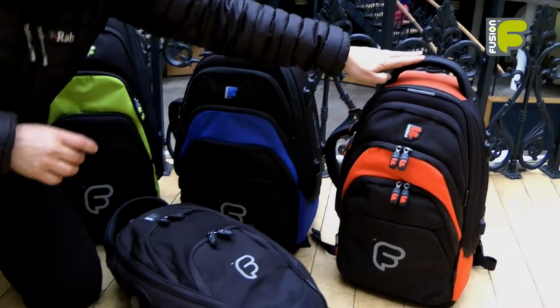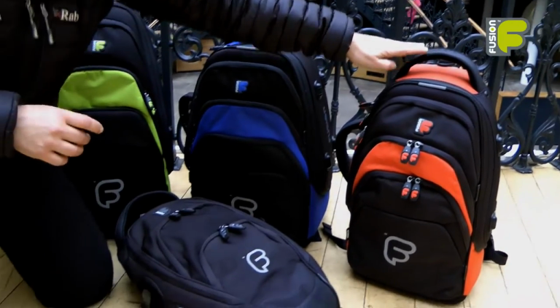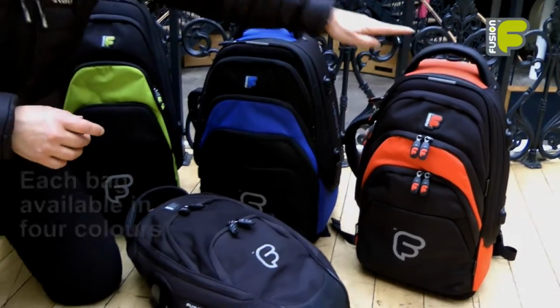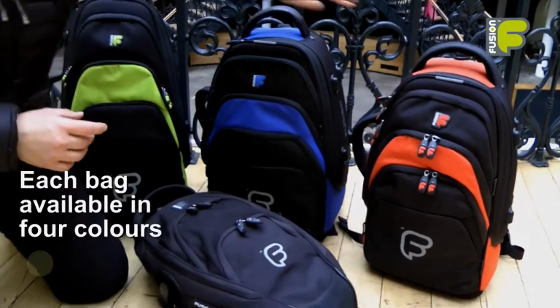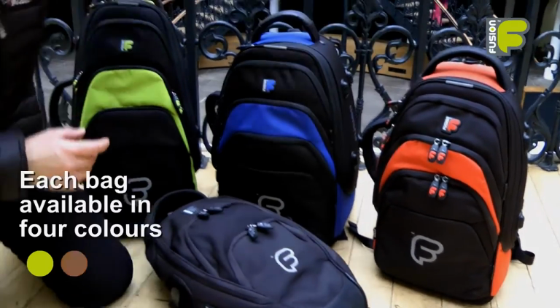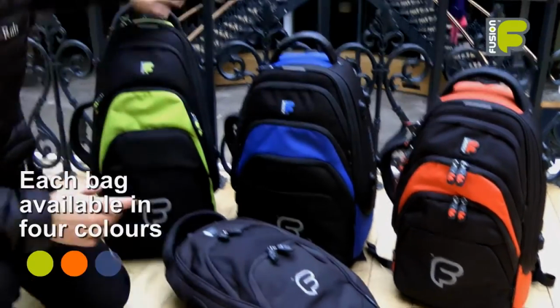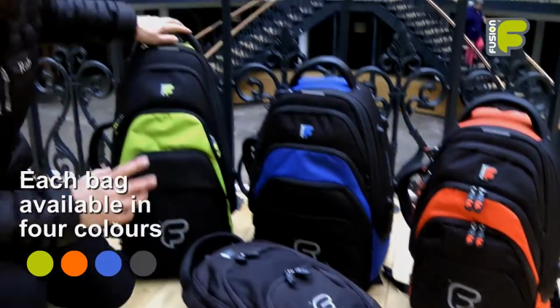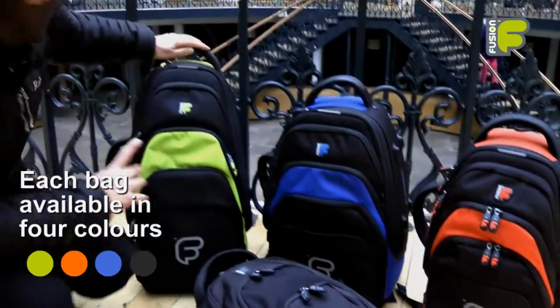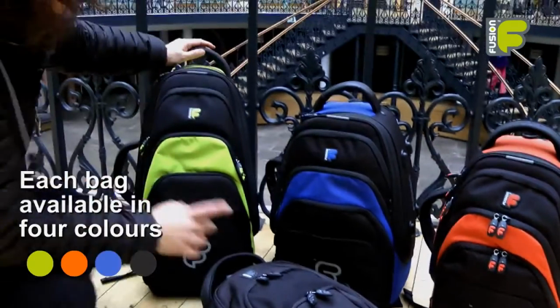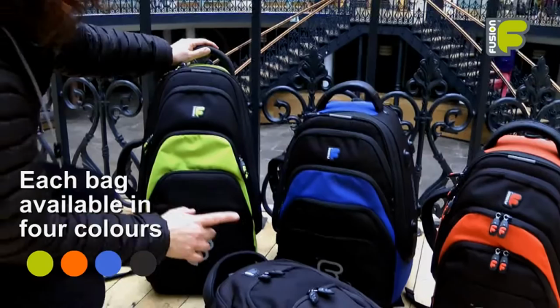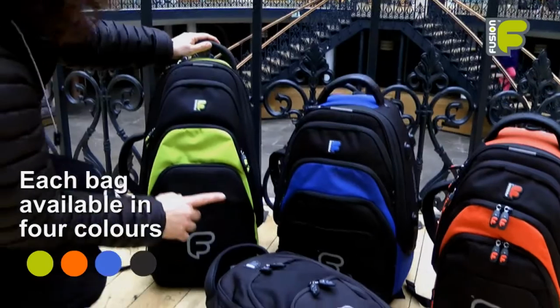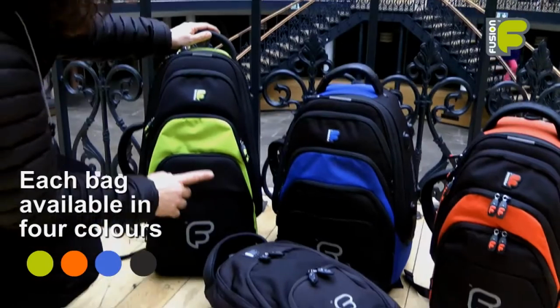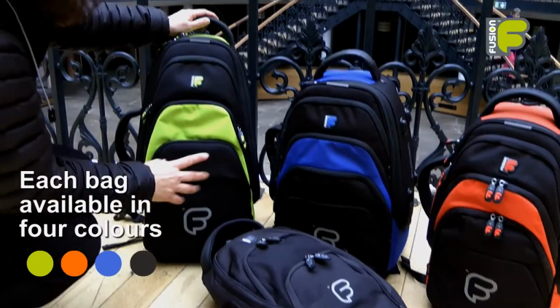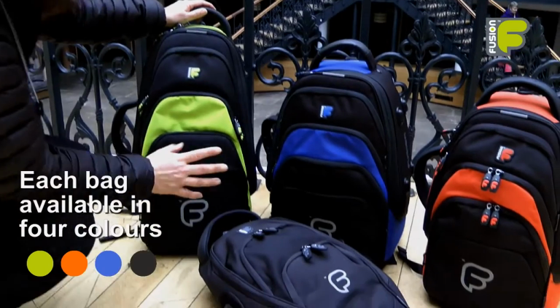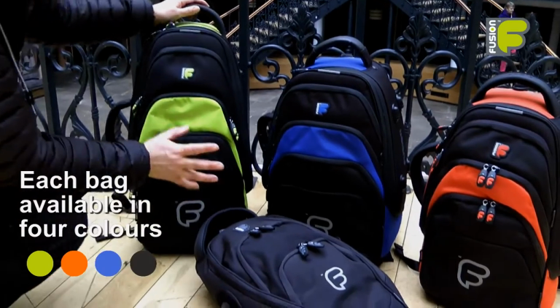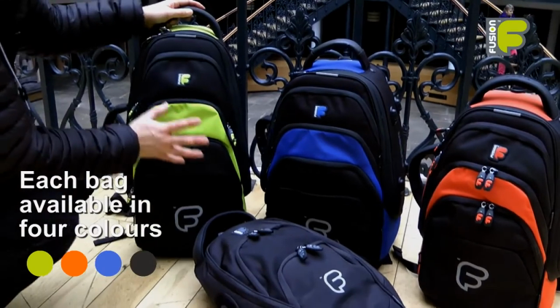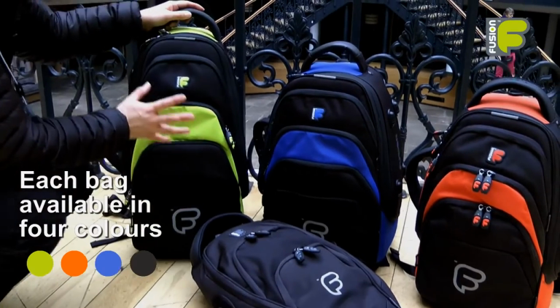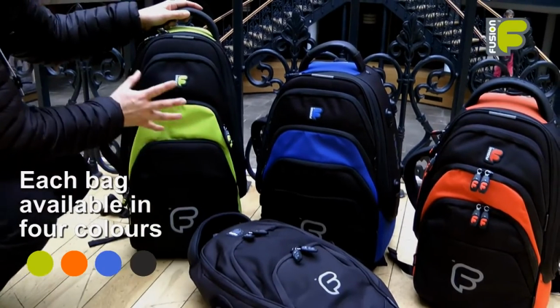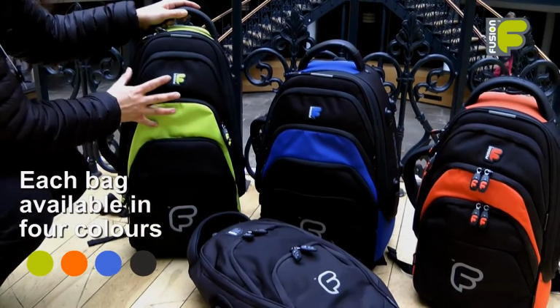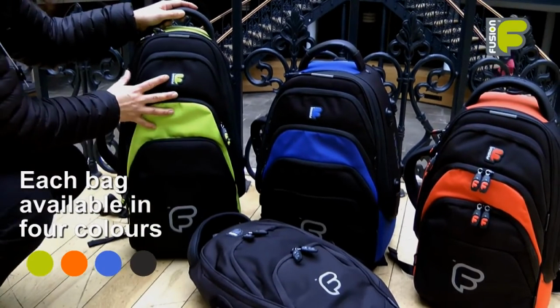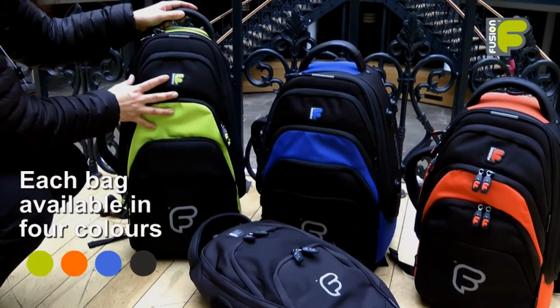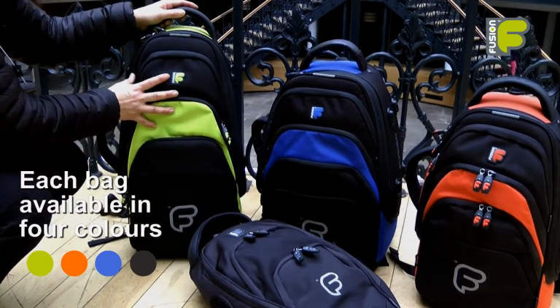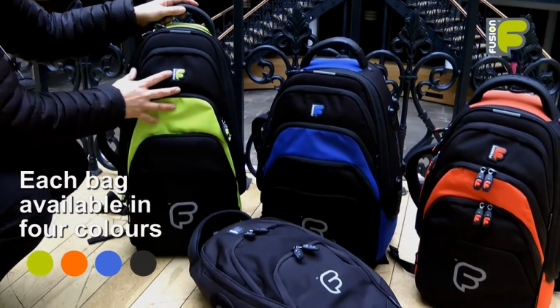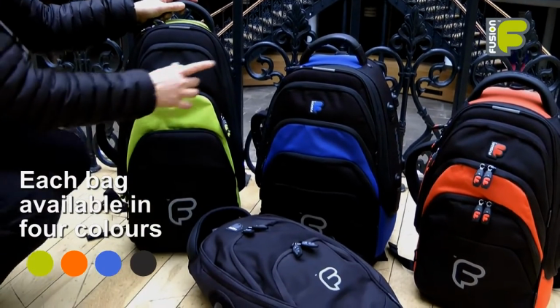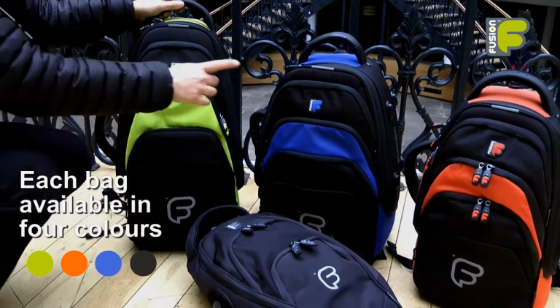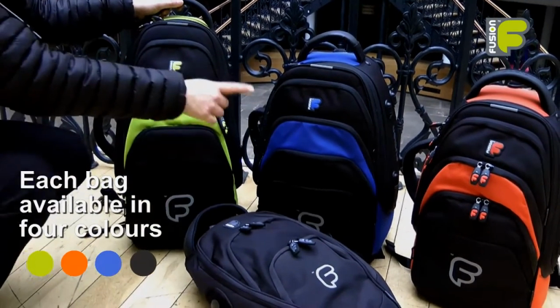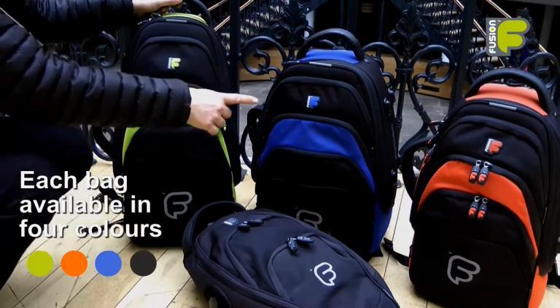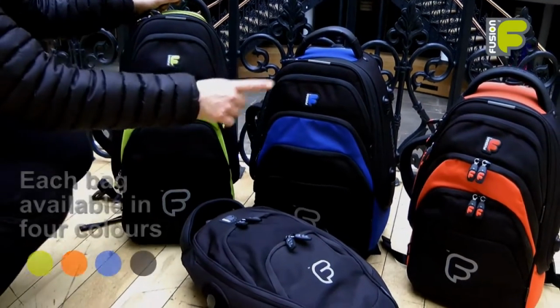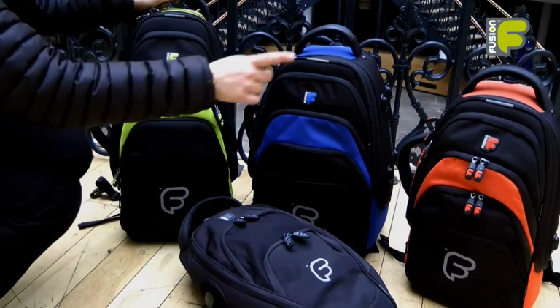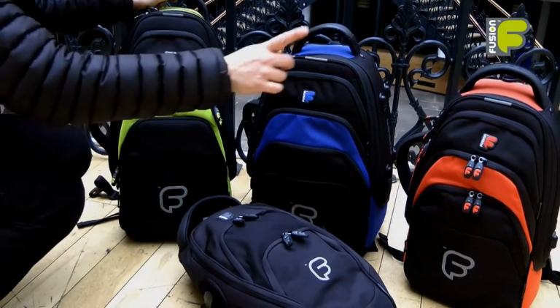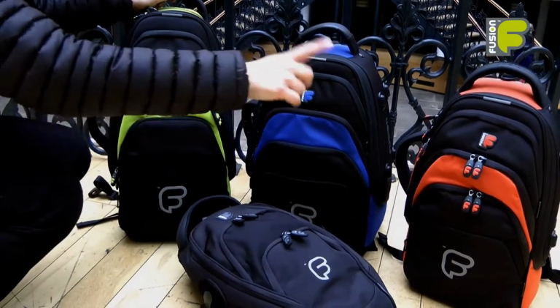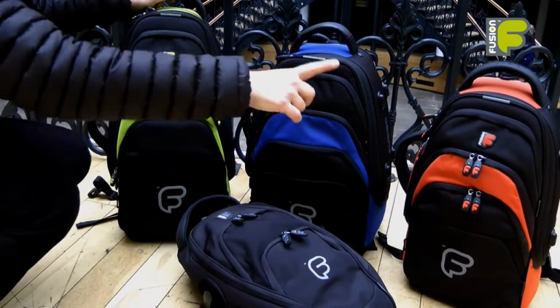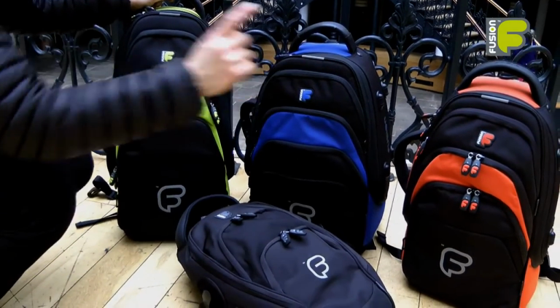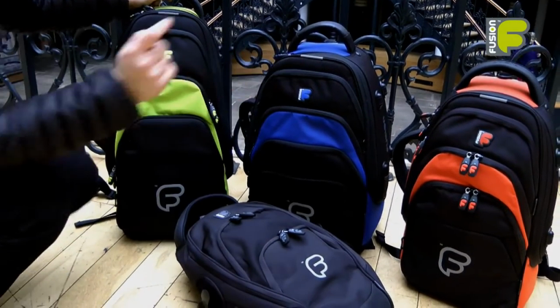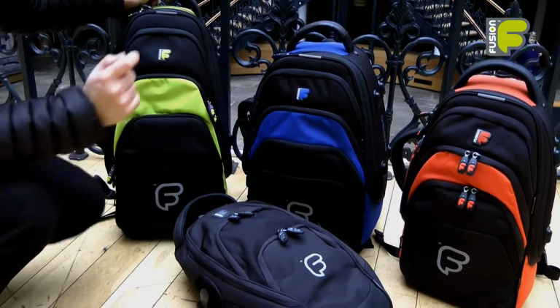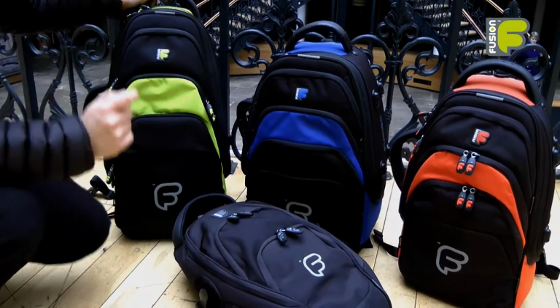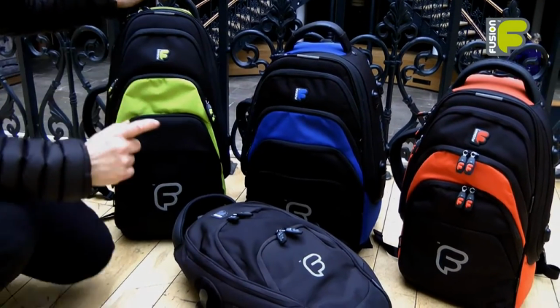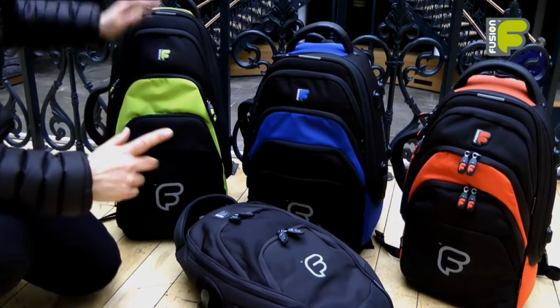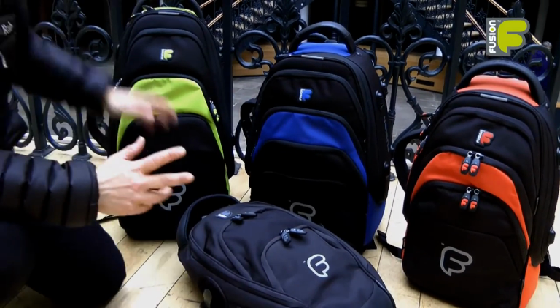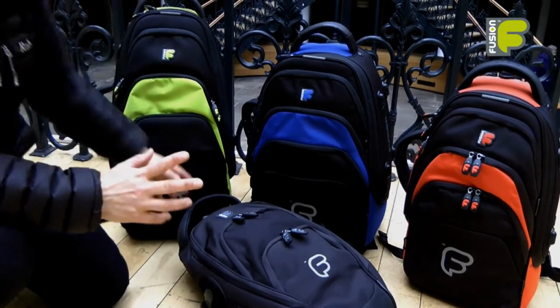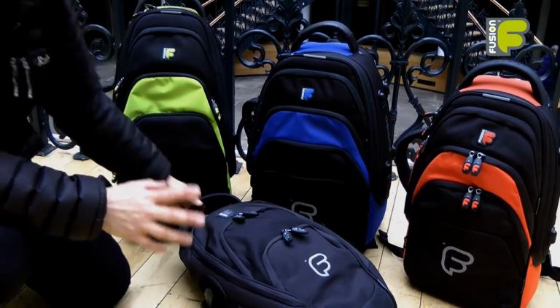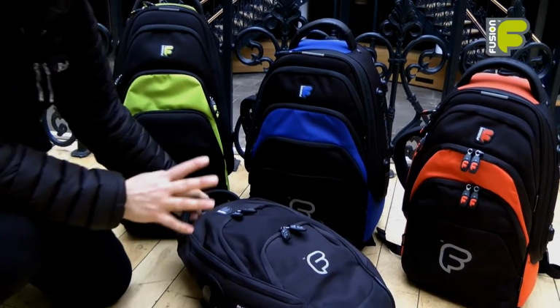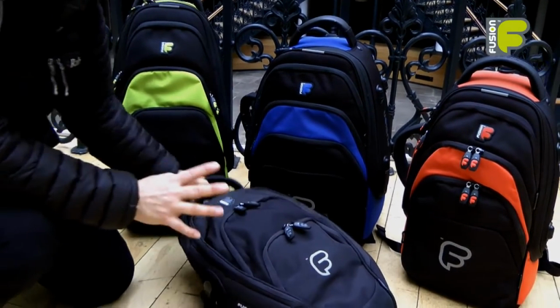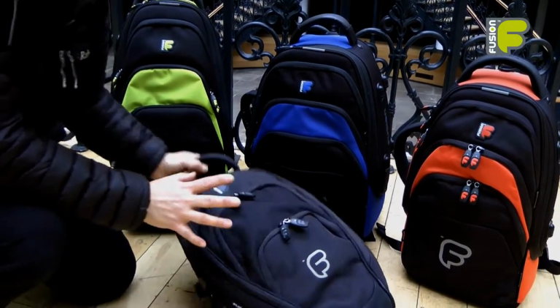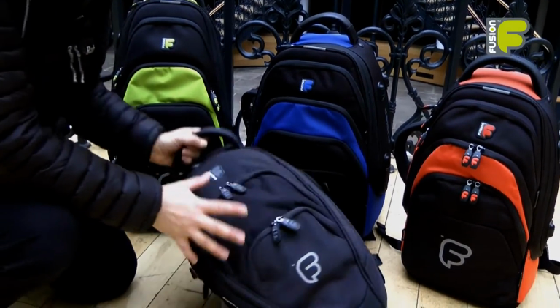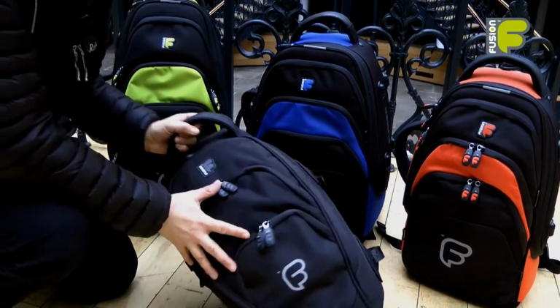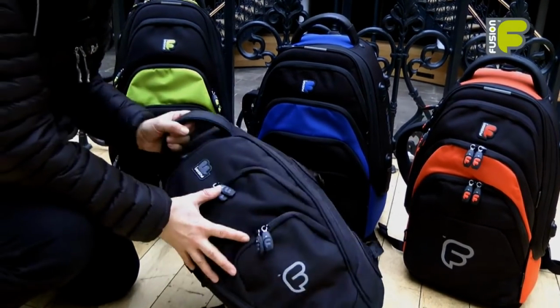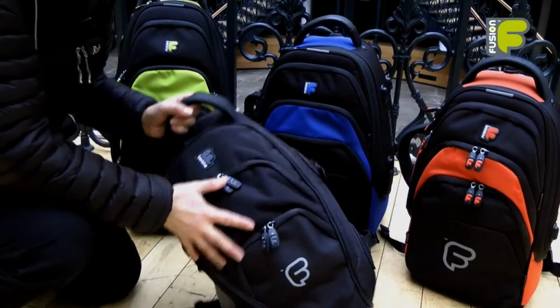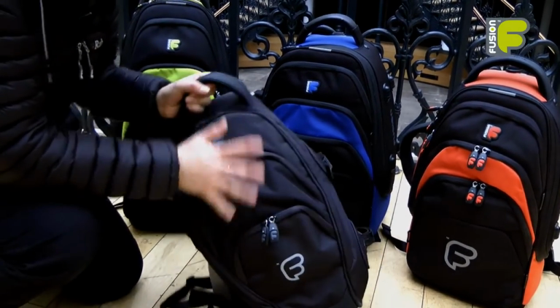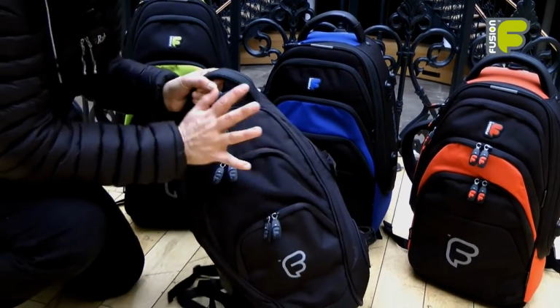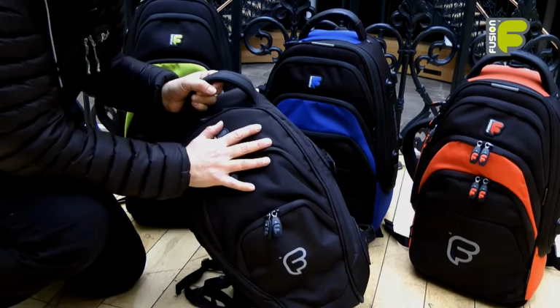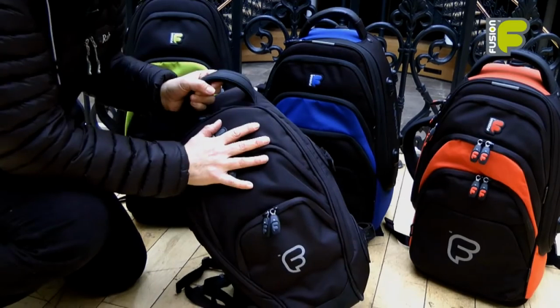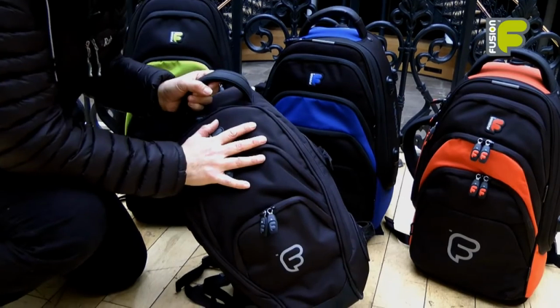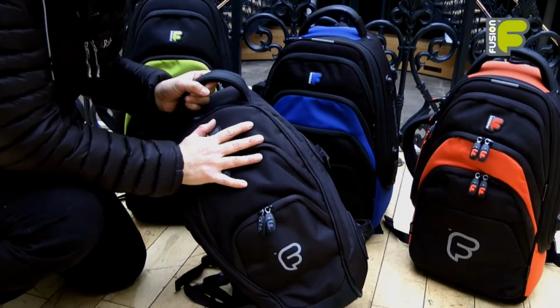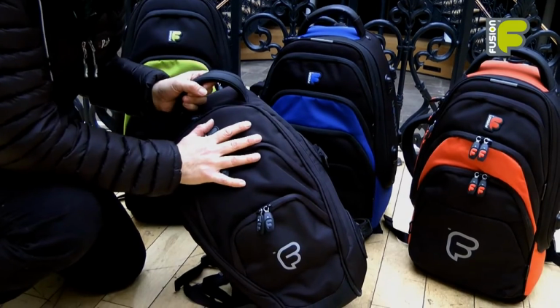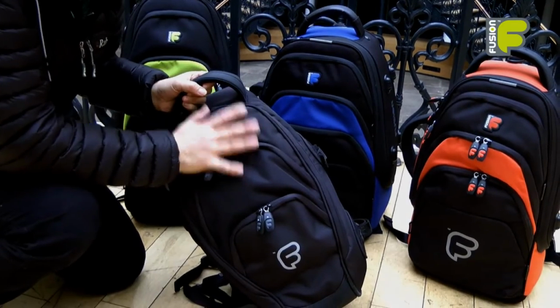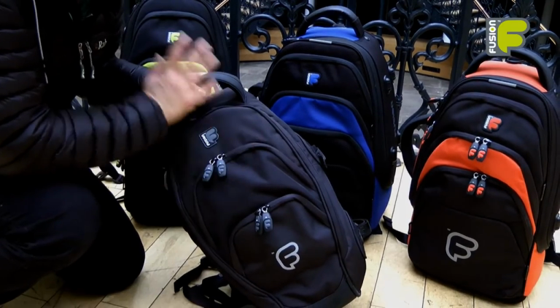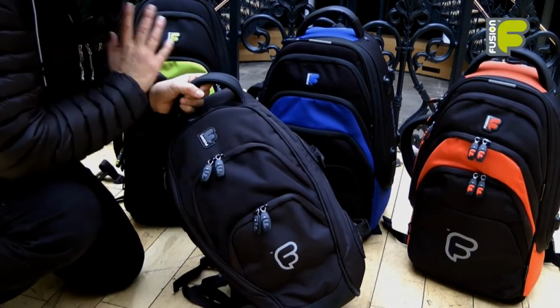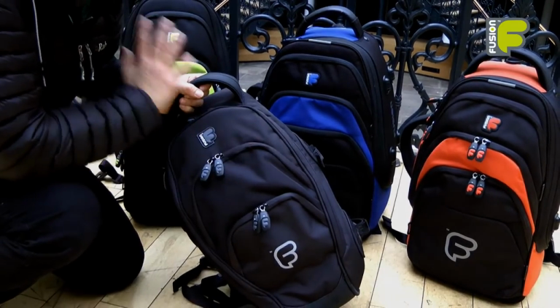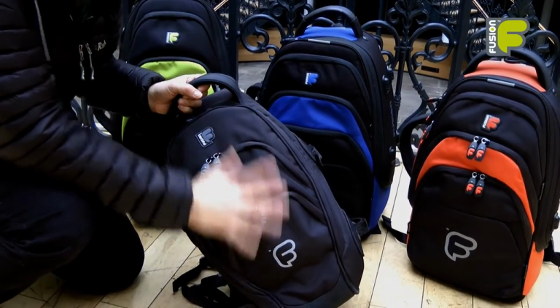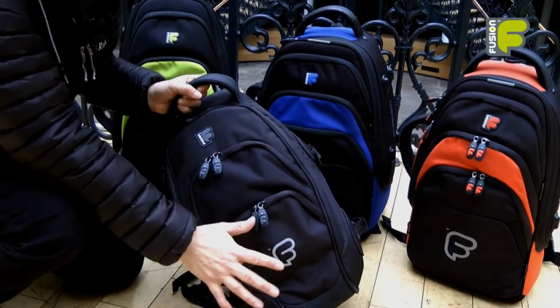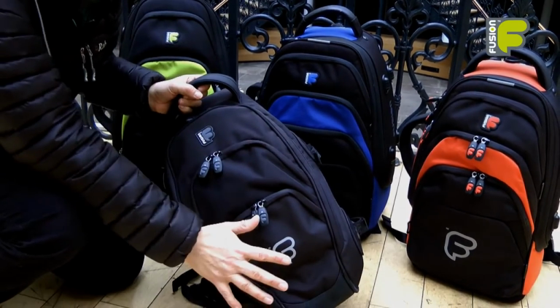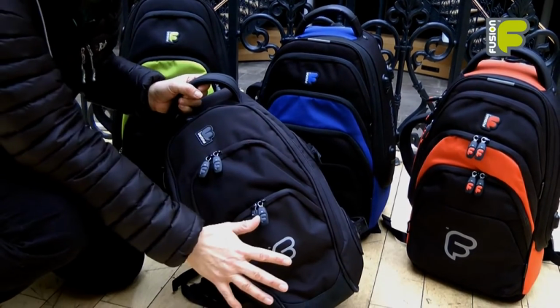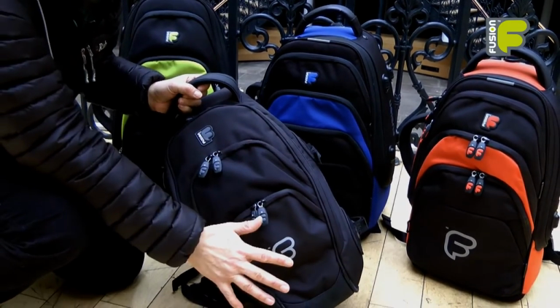They come in four colours which are lime, blue and orange, and we also have a colourway which is all black.